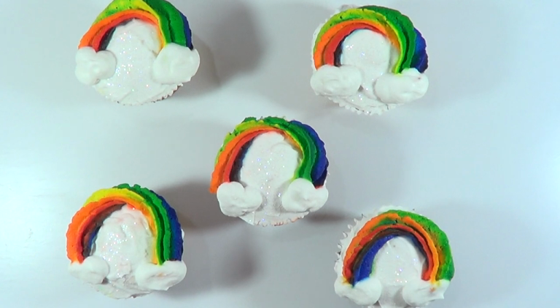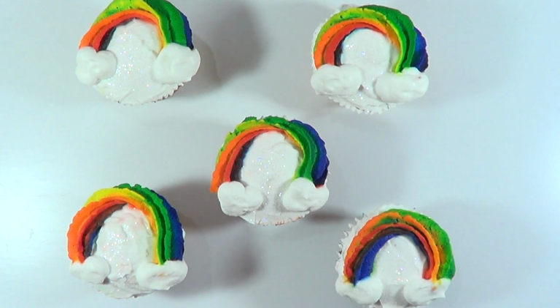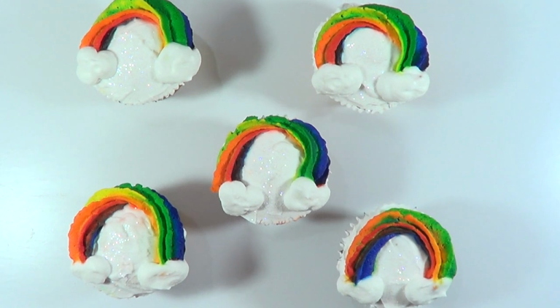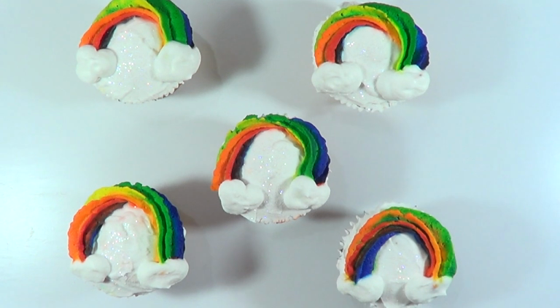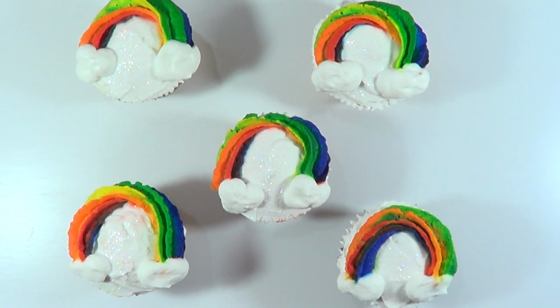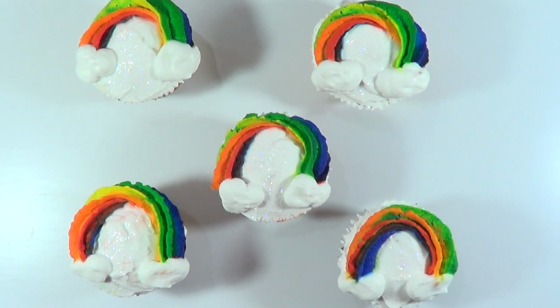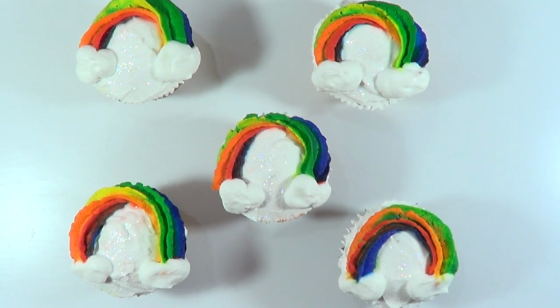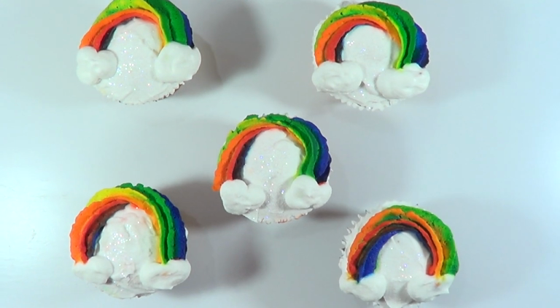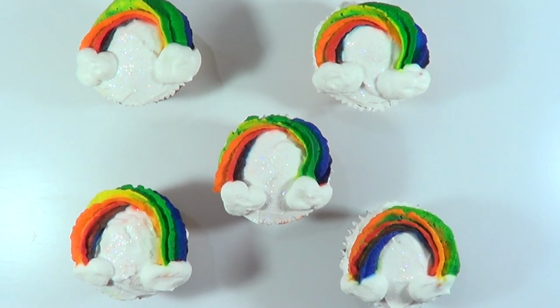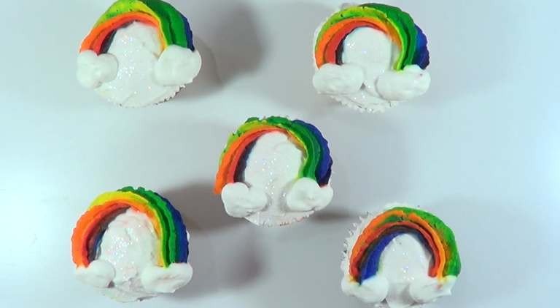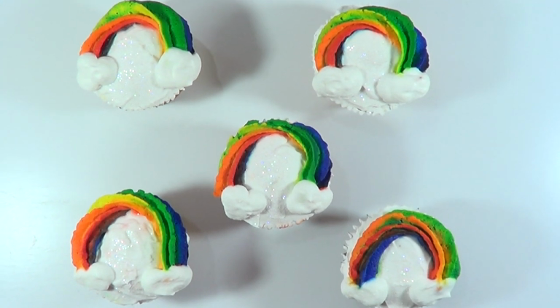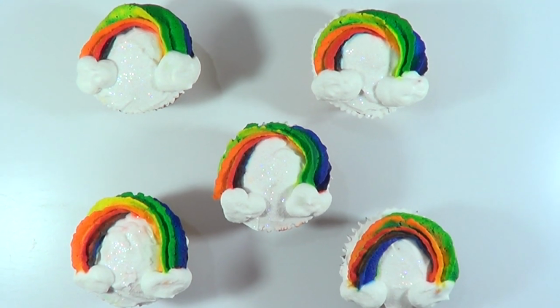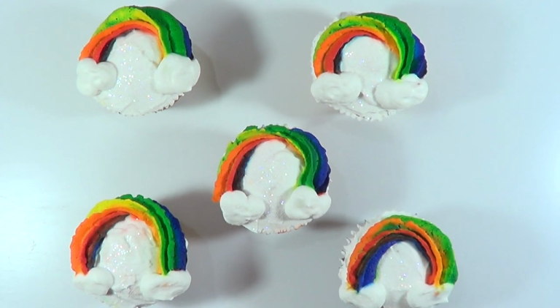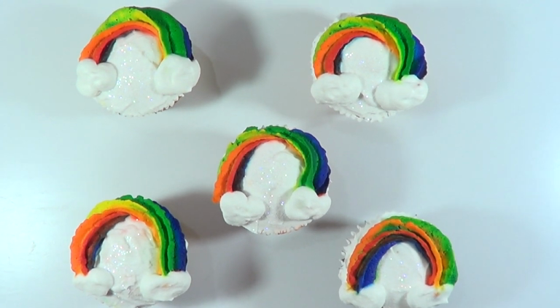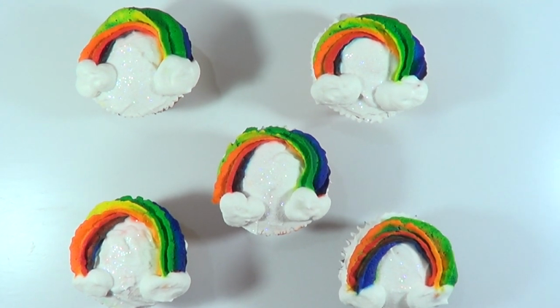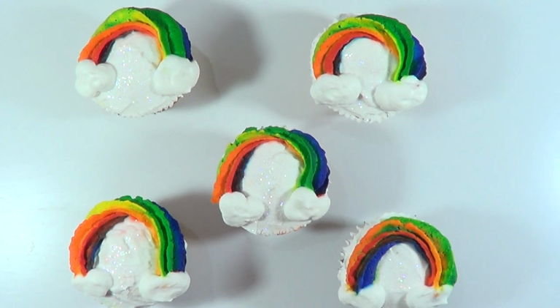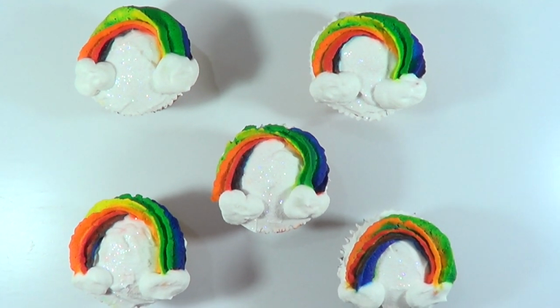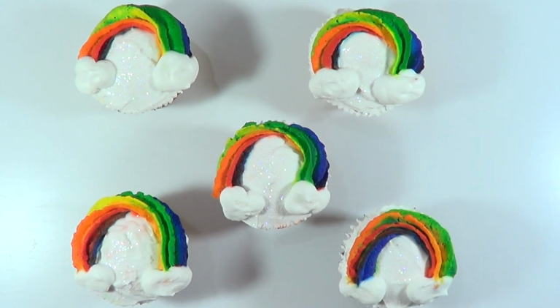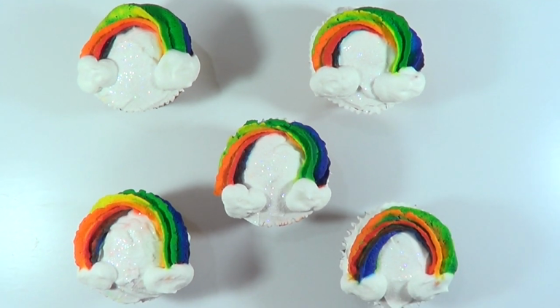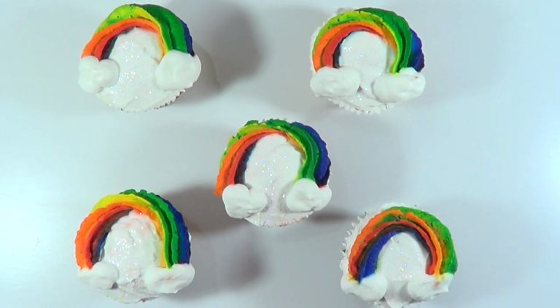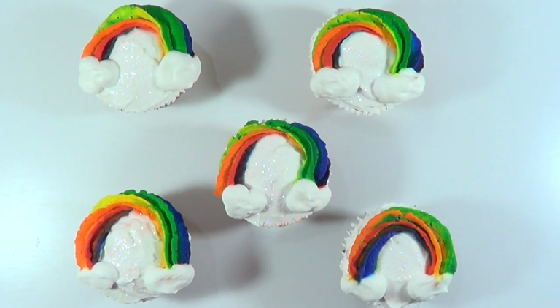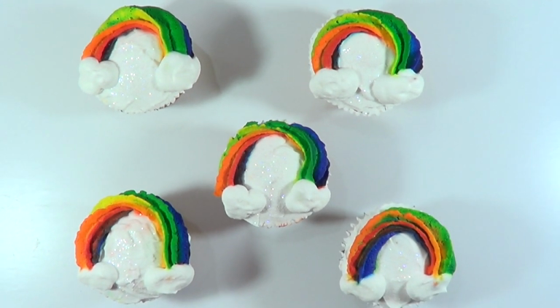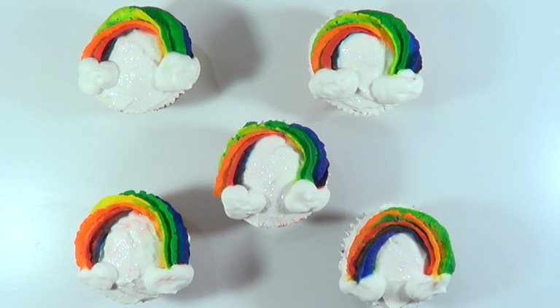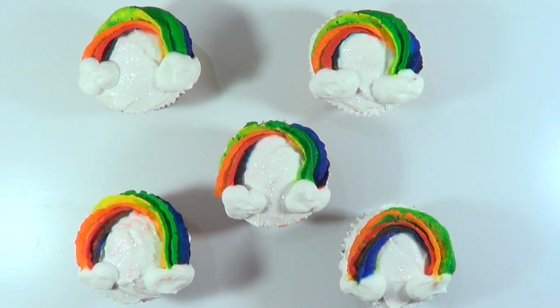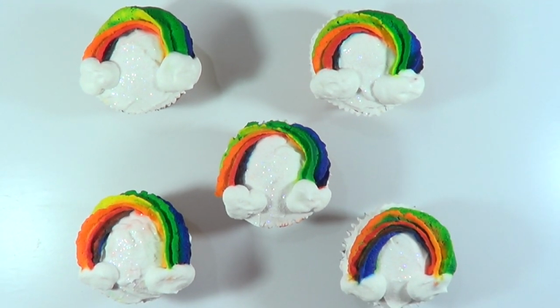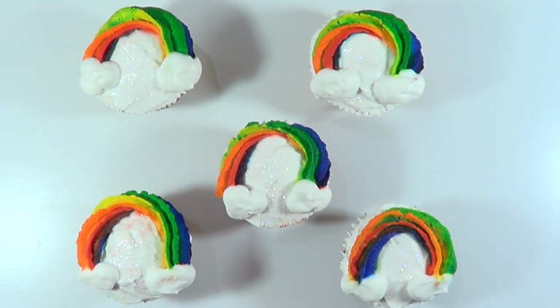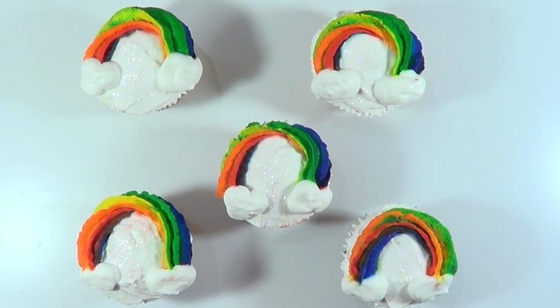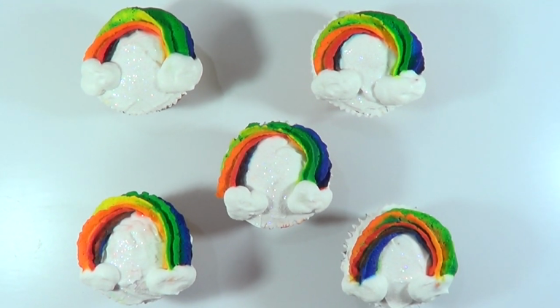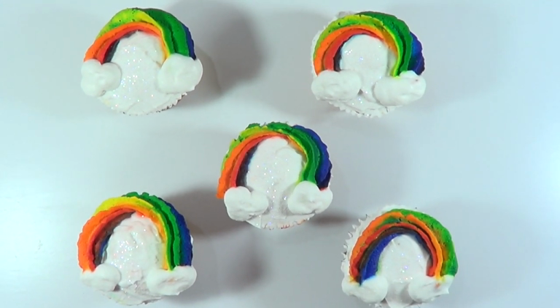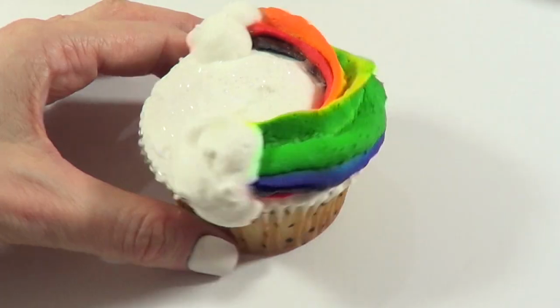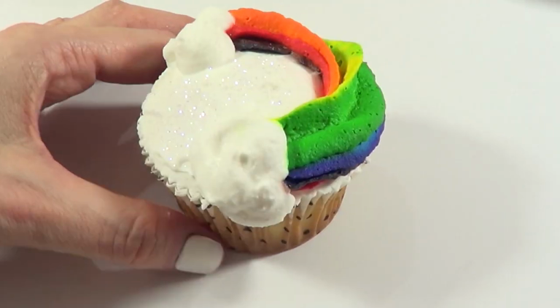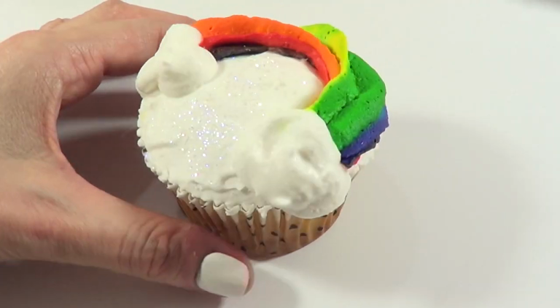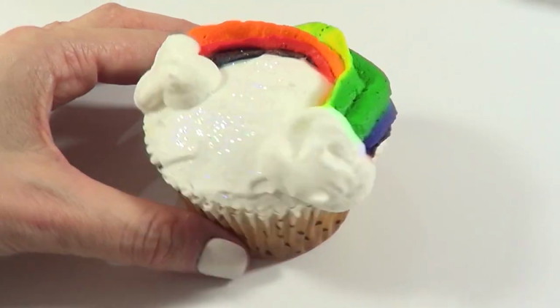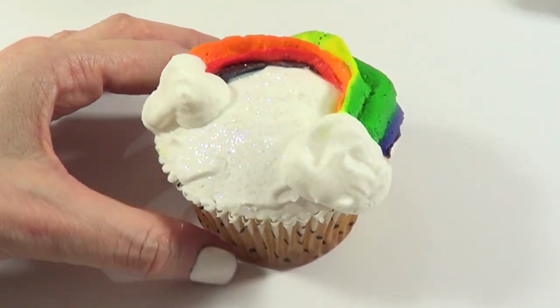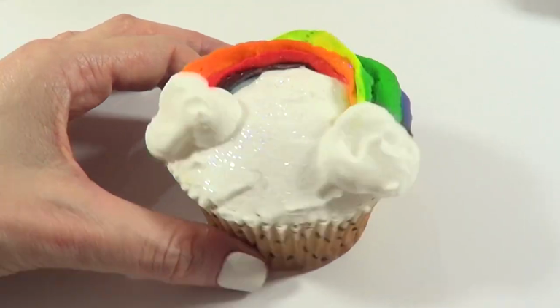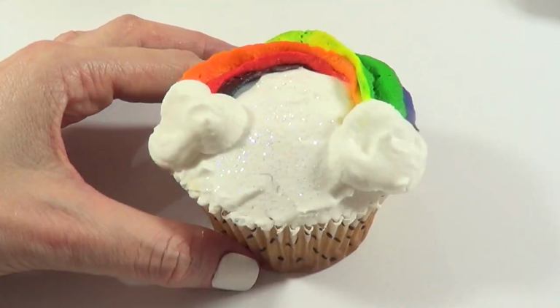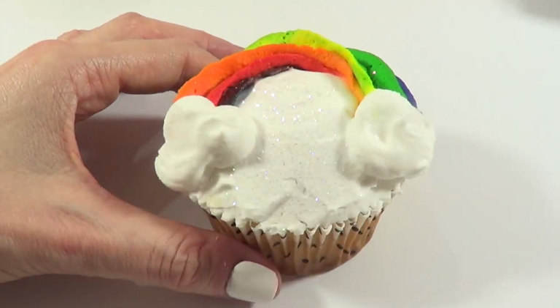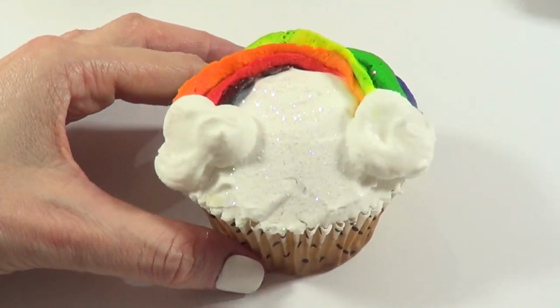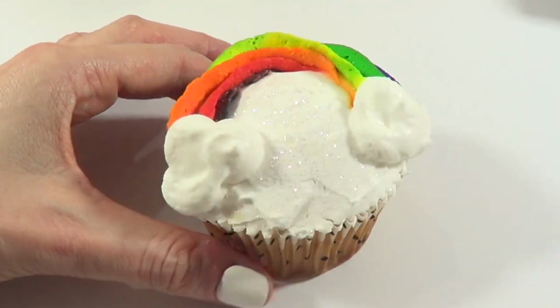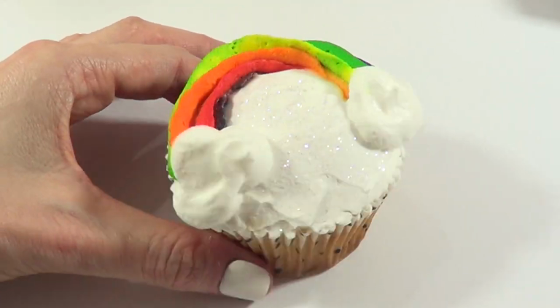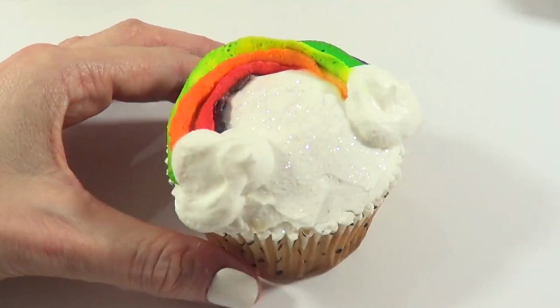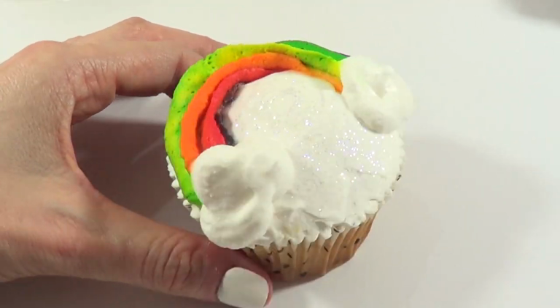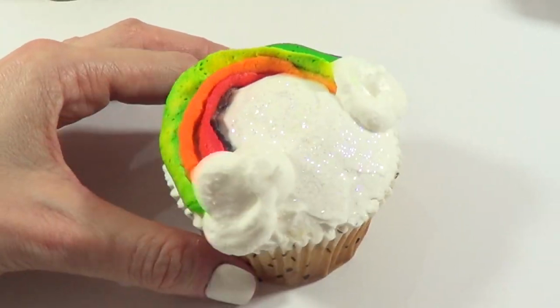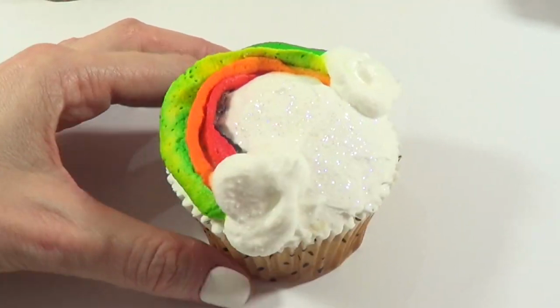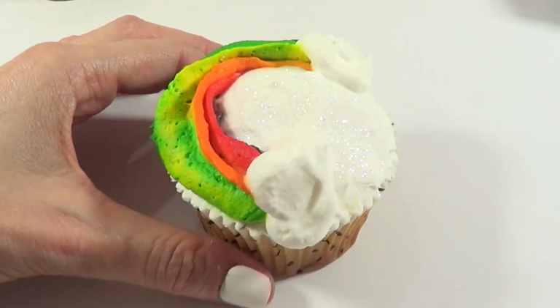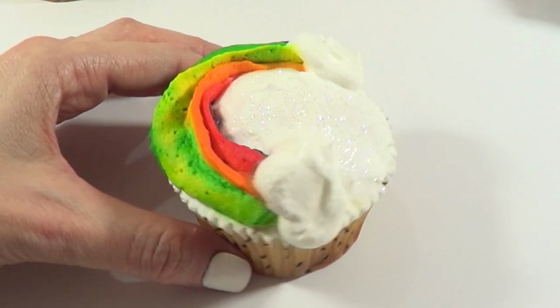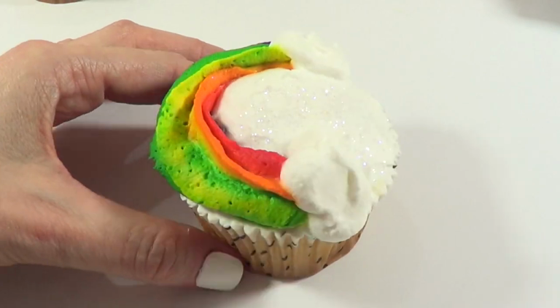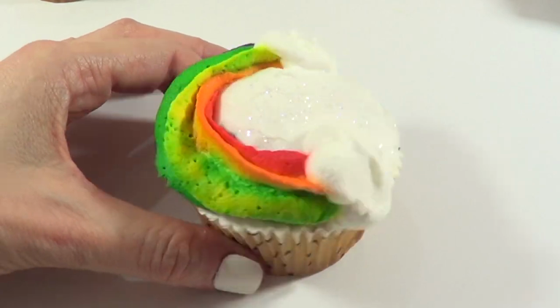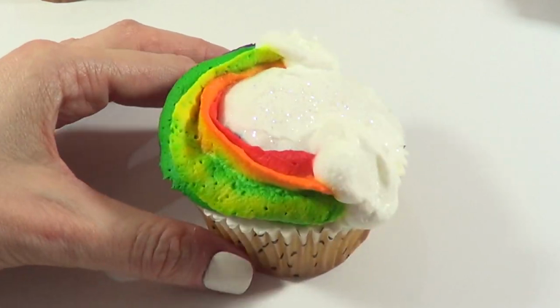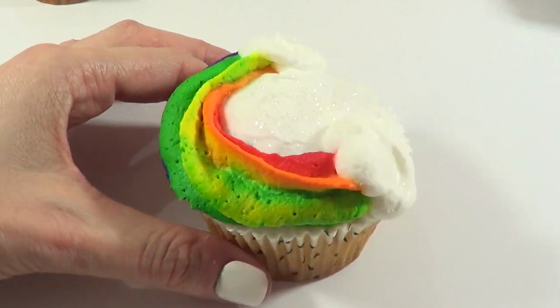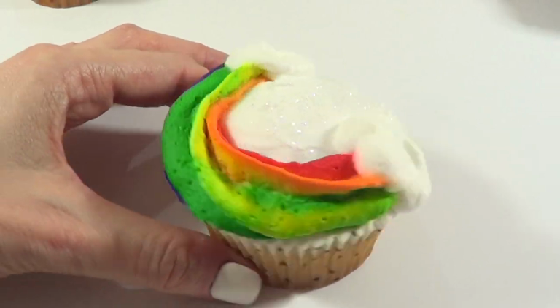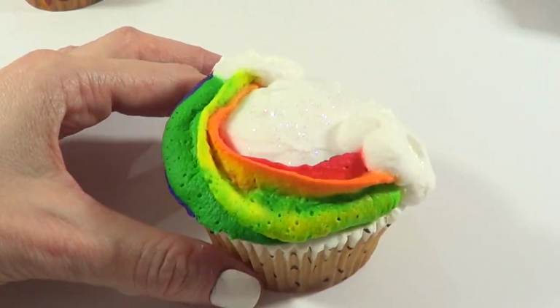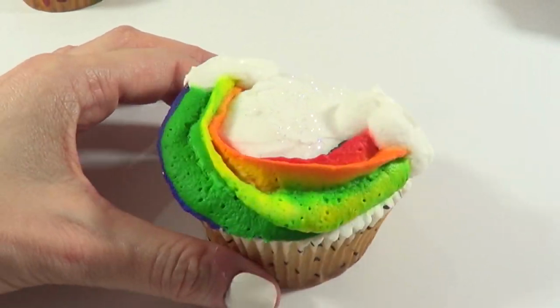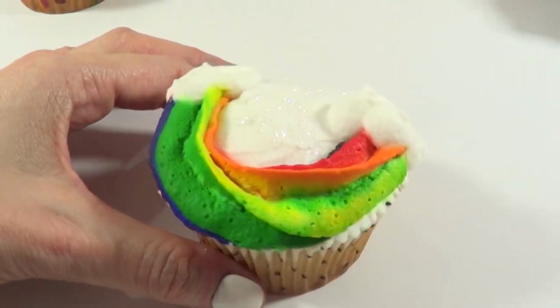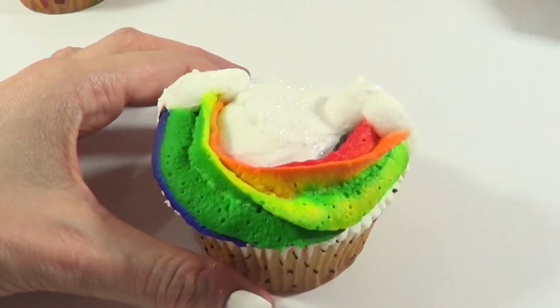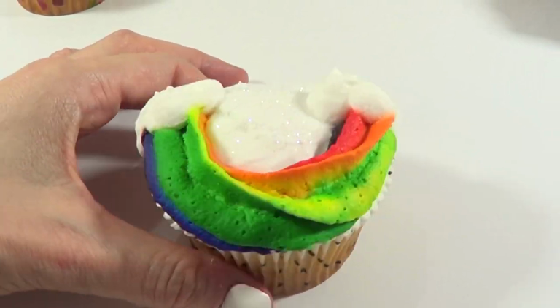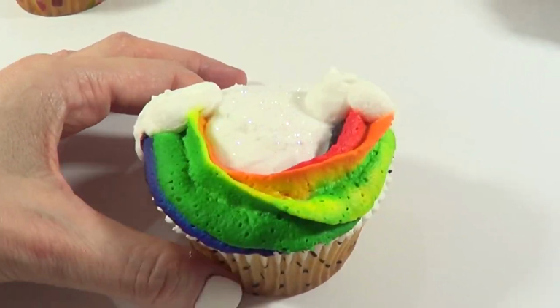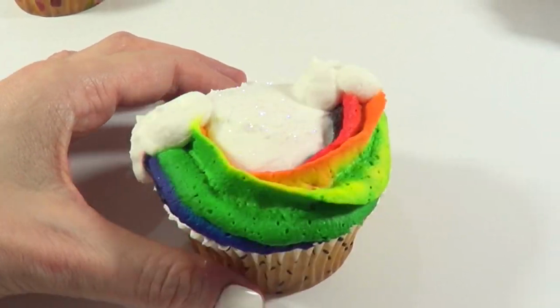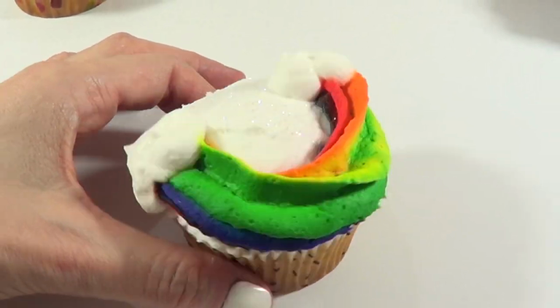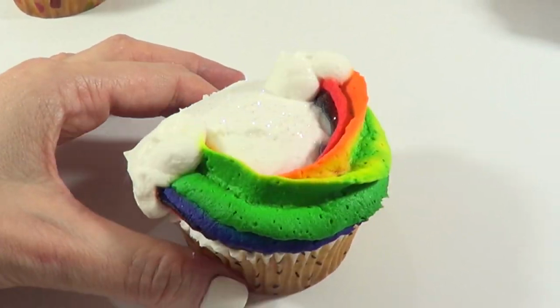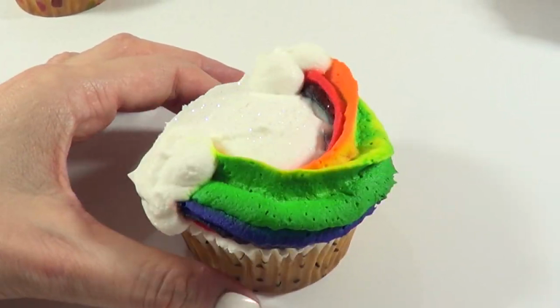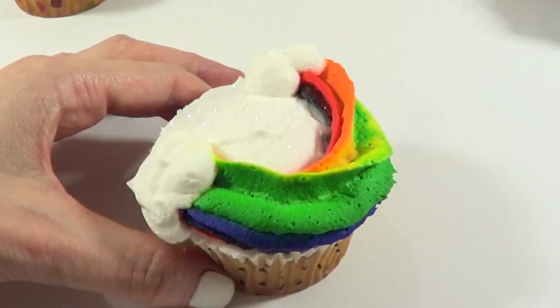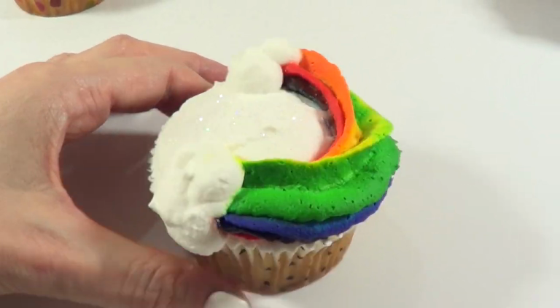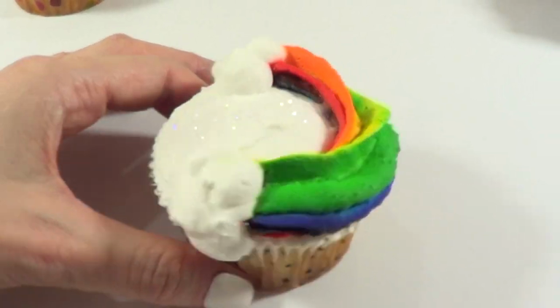Hey guys, it's Renee. Welcome to rainbow swirl cupcakes. This time I'm going to be testing an idea that I saw on Pinterest, and I thought I would share it with you.